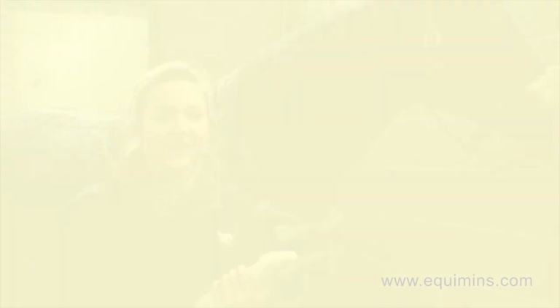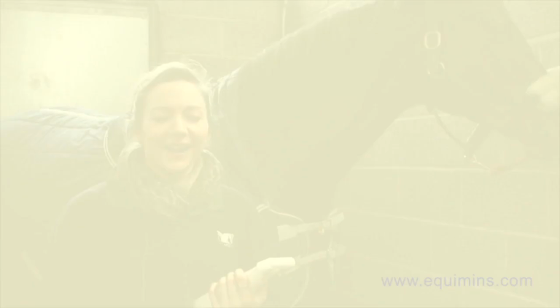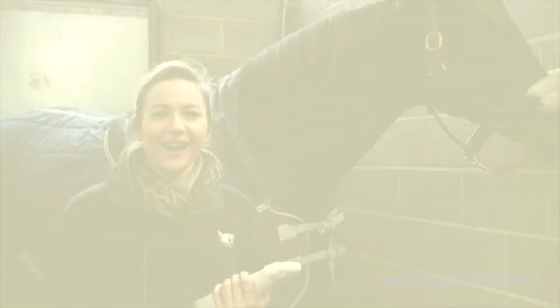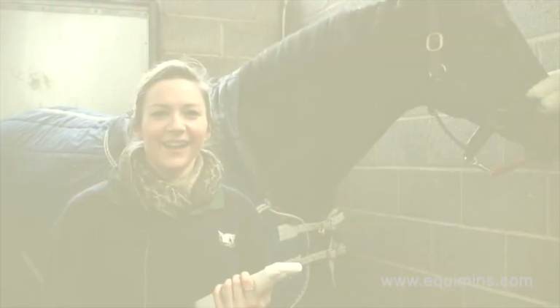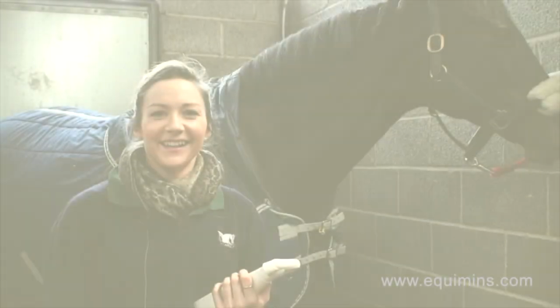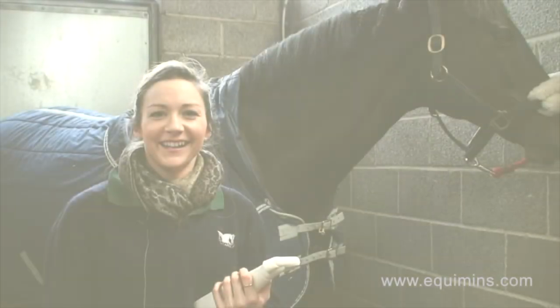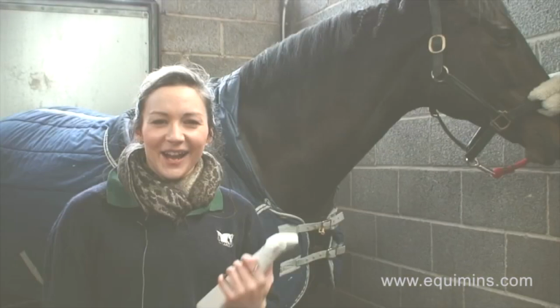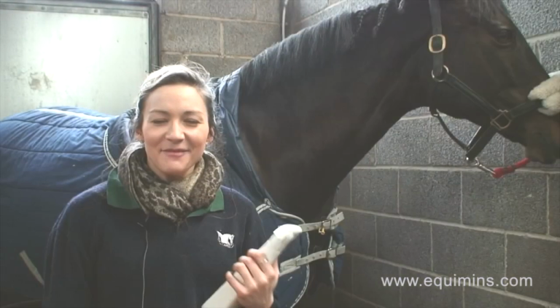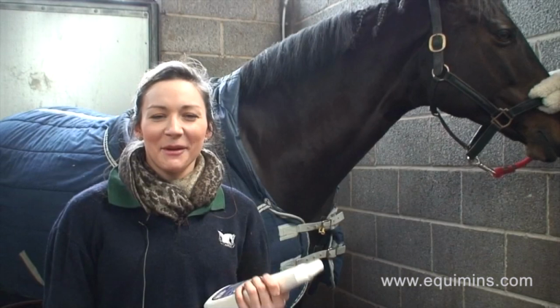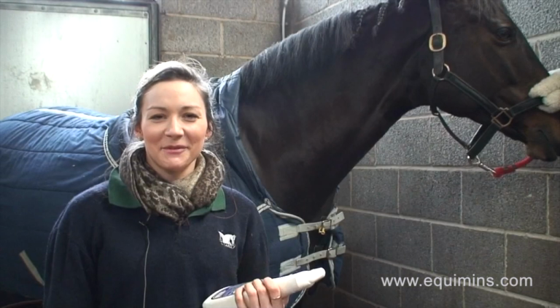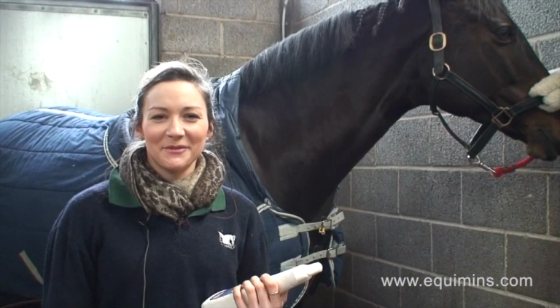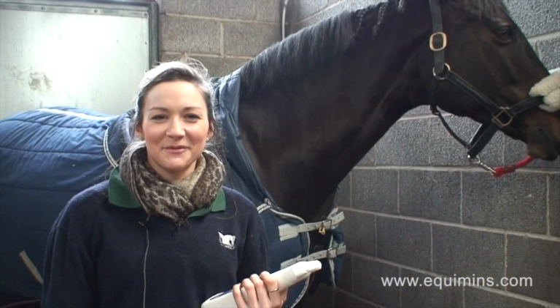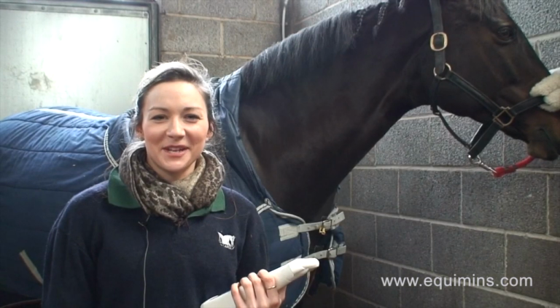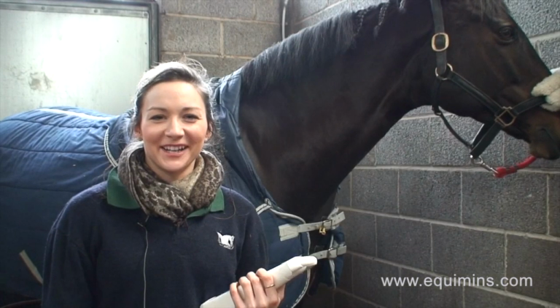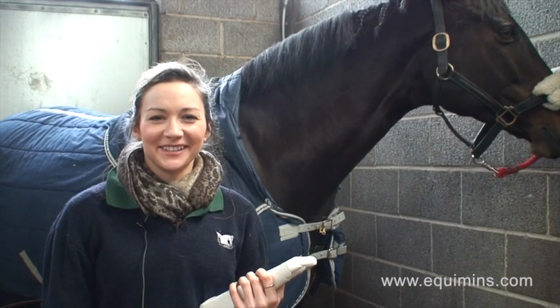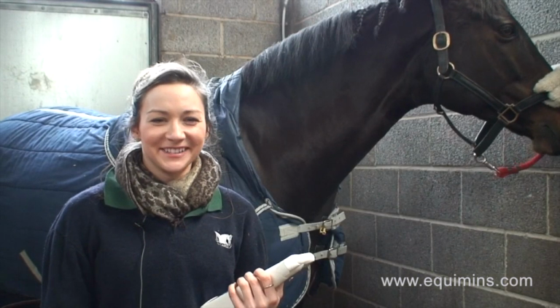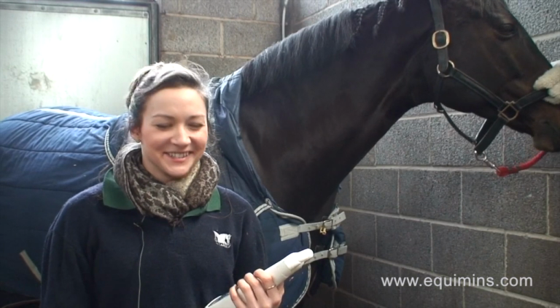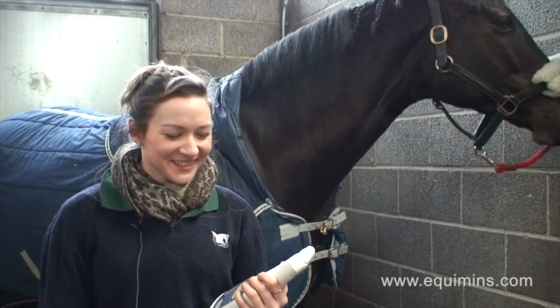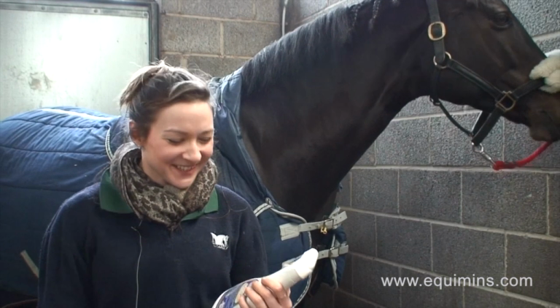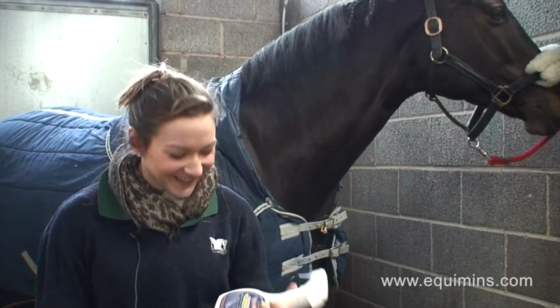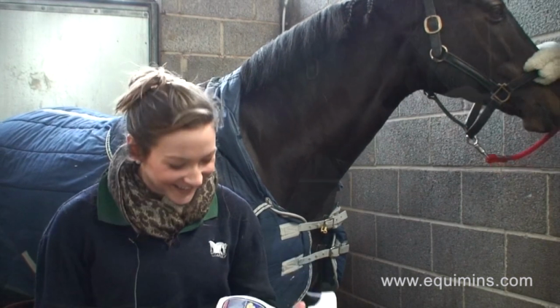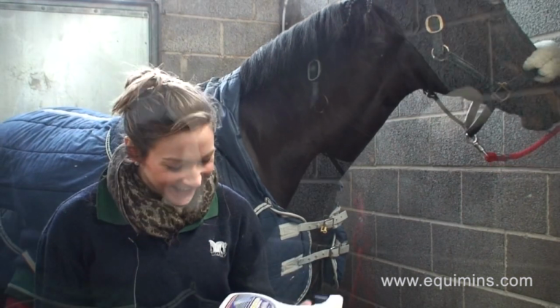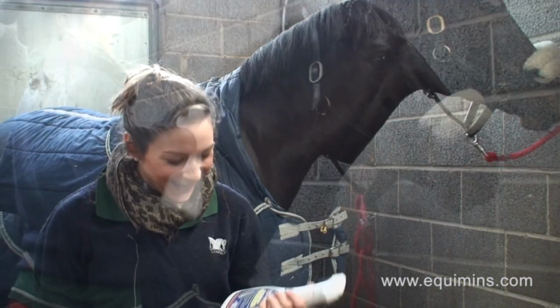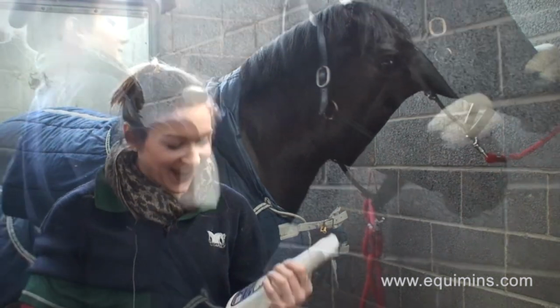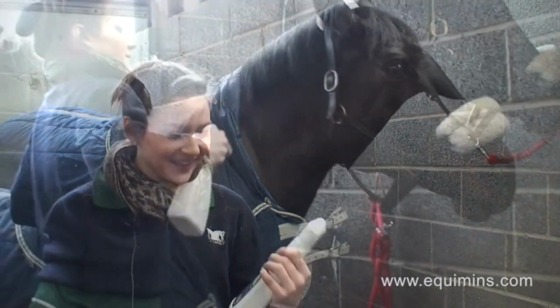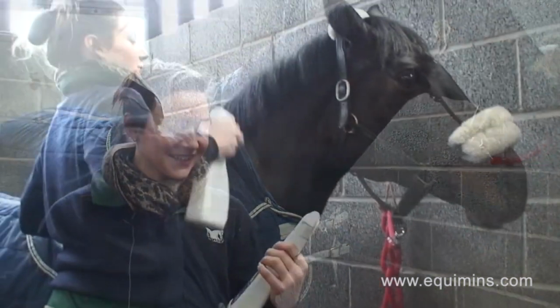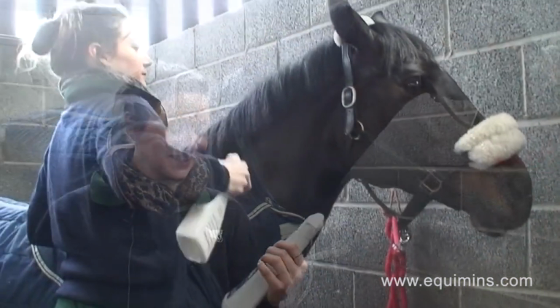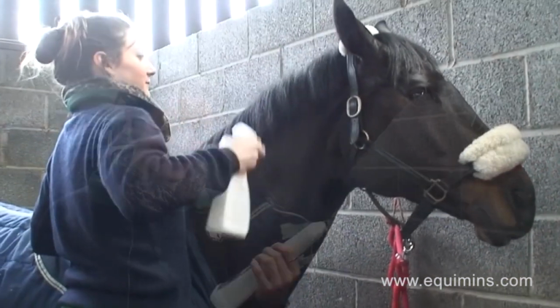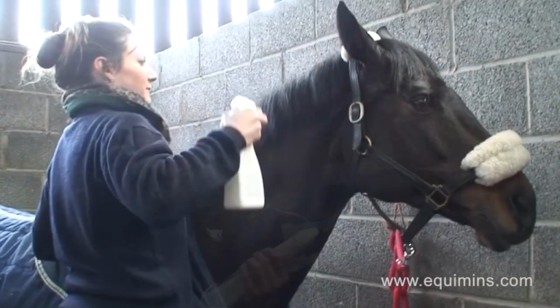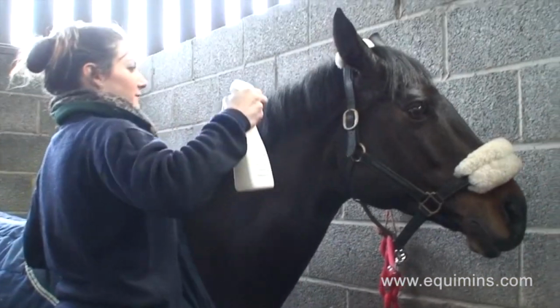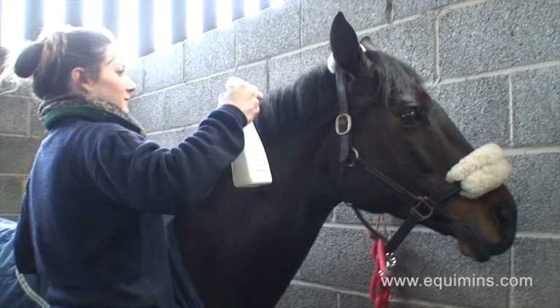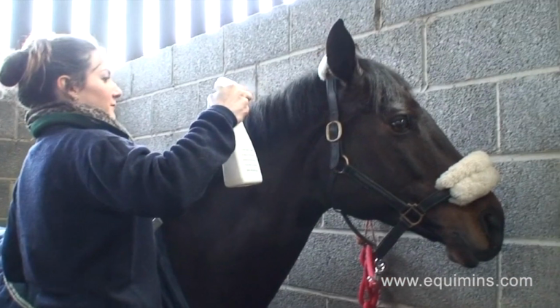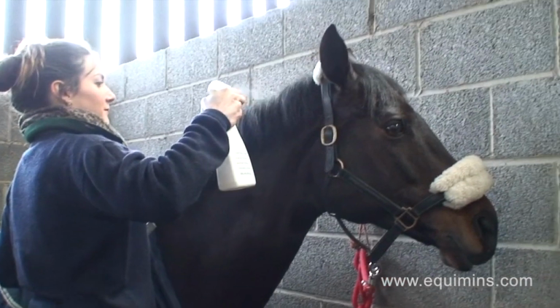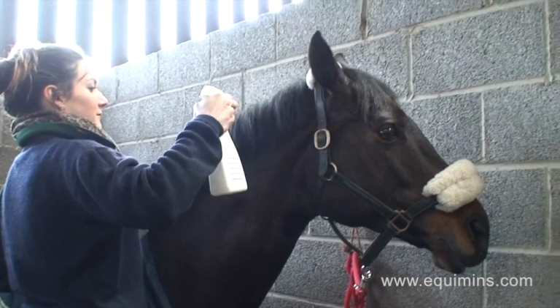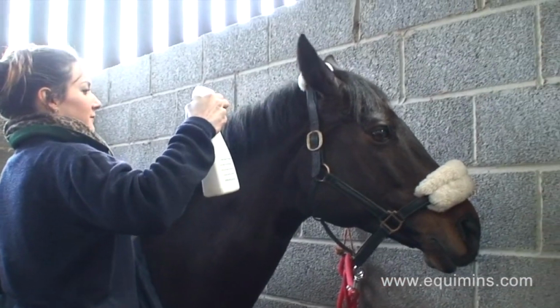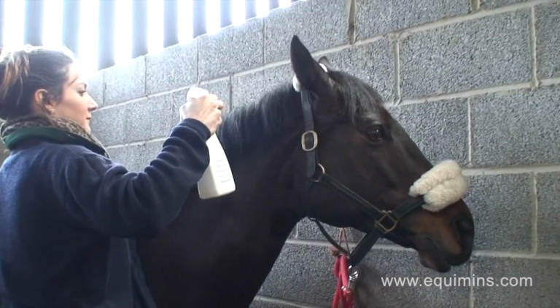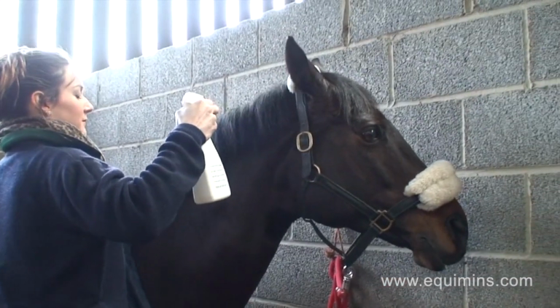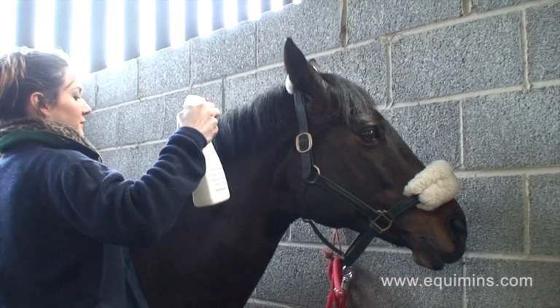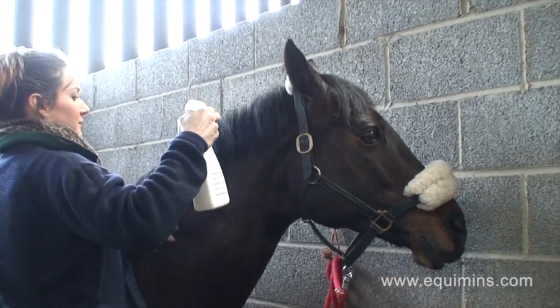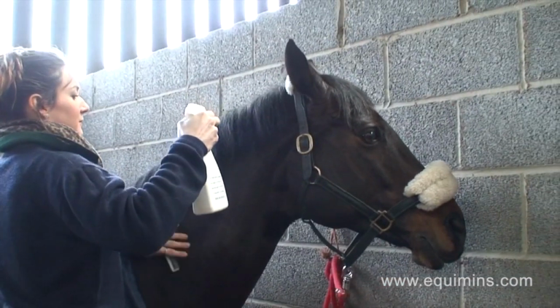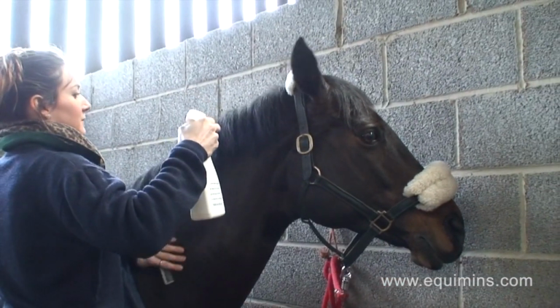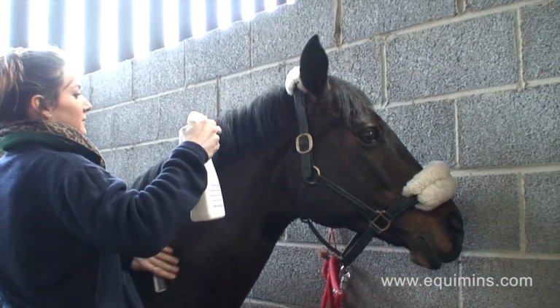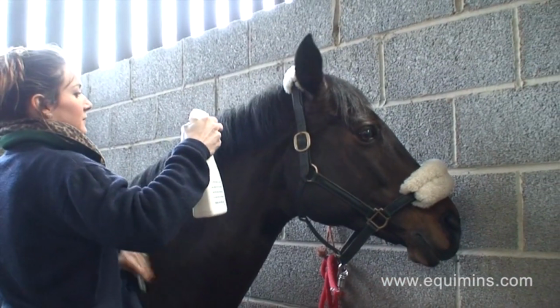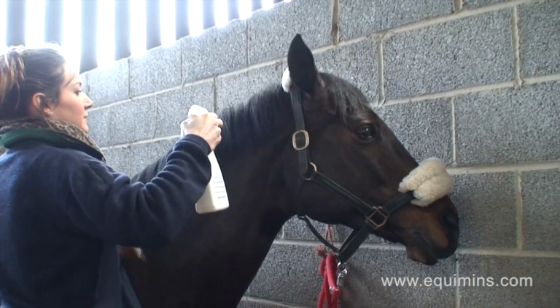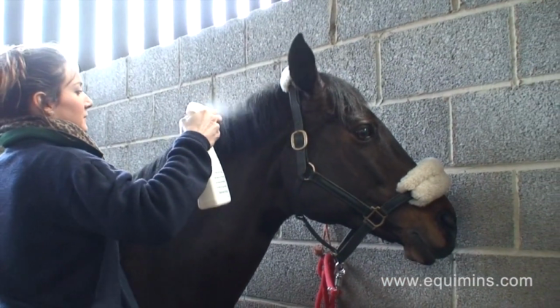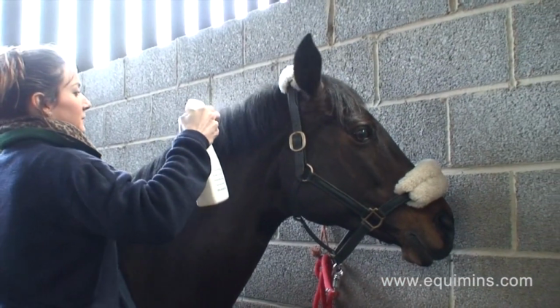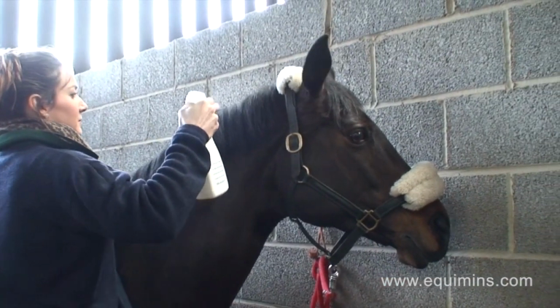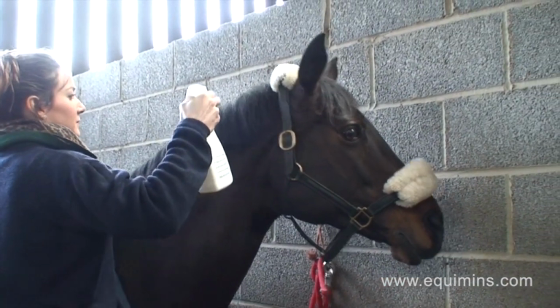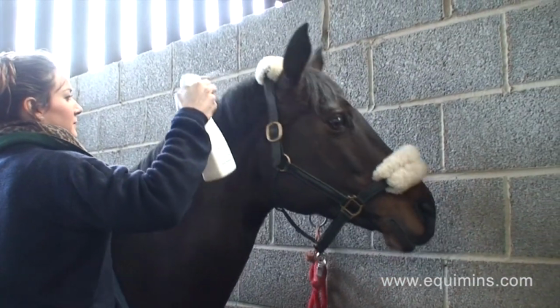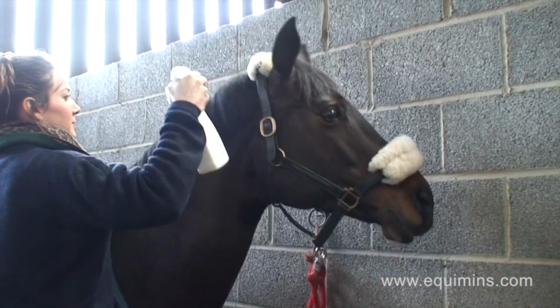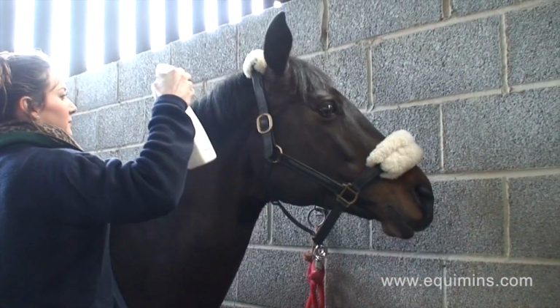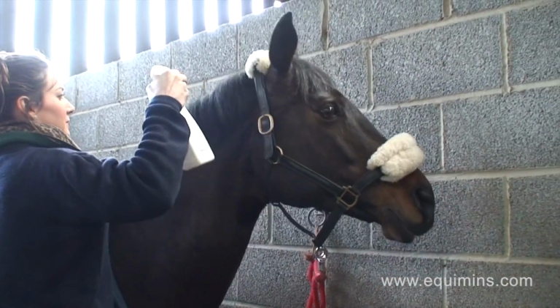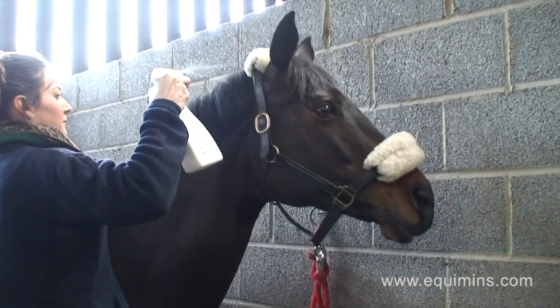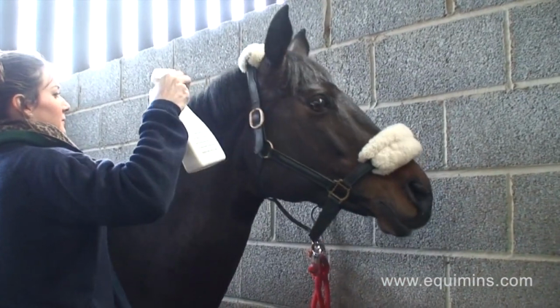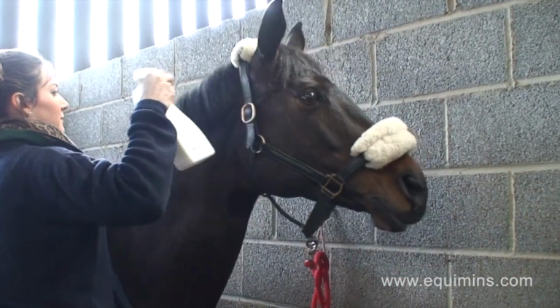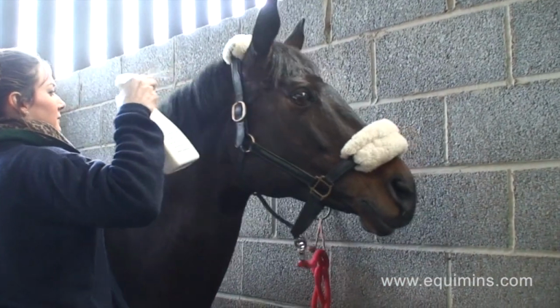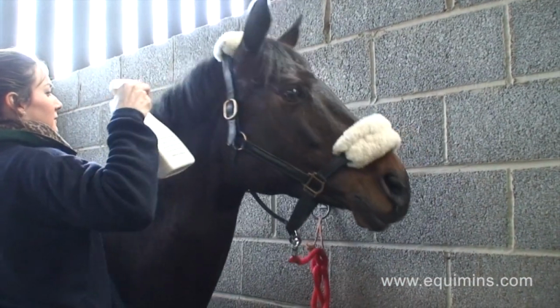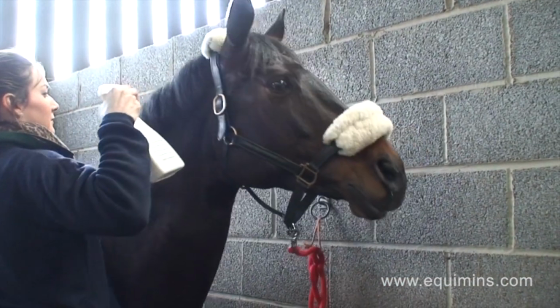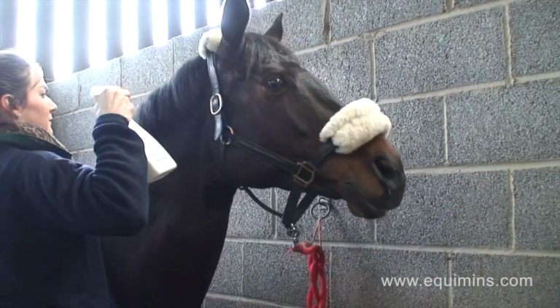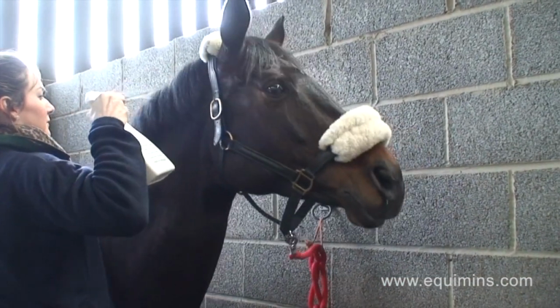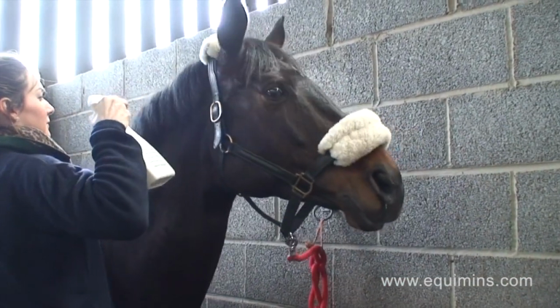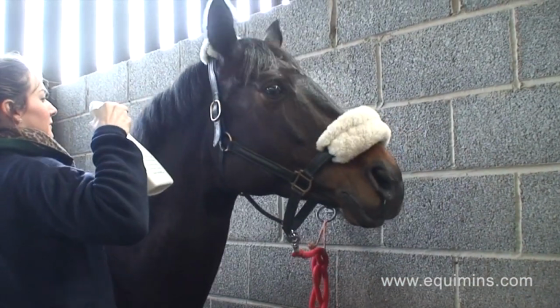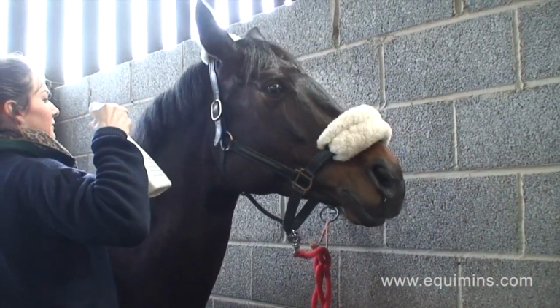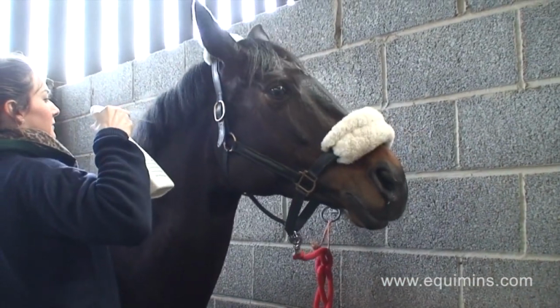Hi, I'm Abbey from Tallinn. I'm going to chat to you for a minute about the Equimins Plaiting Liquid, which I used on my mare.